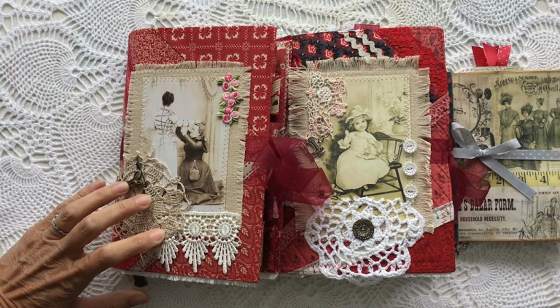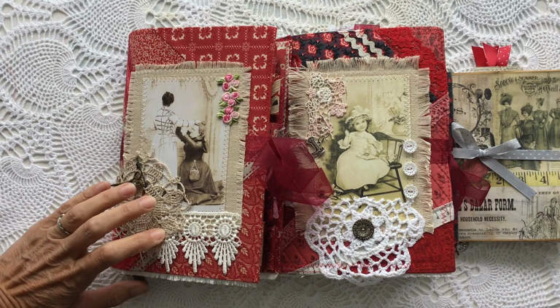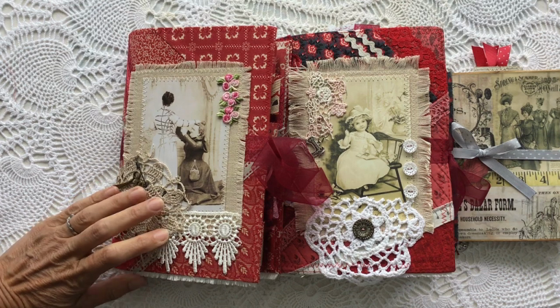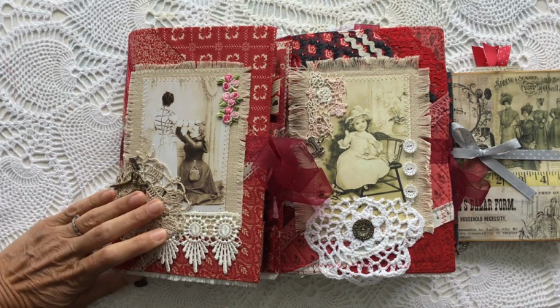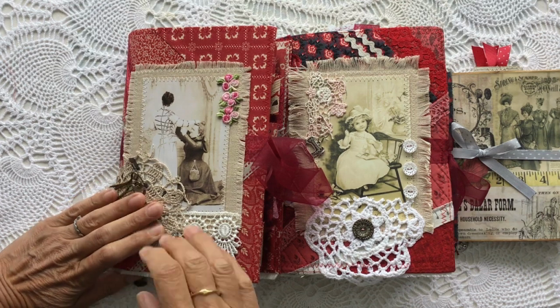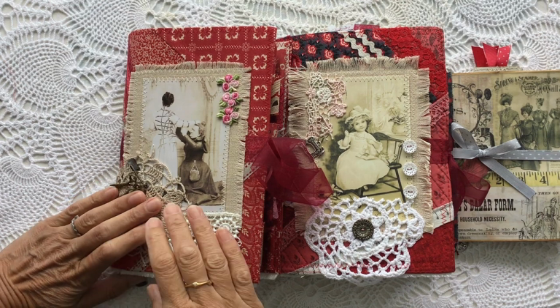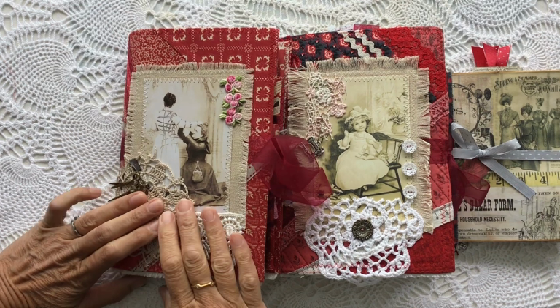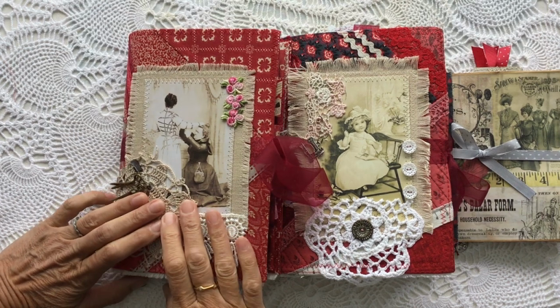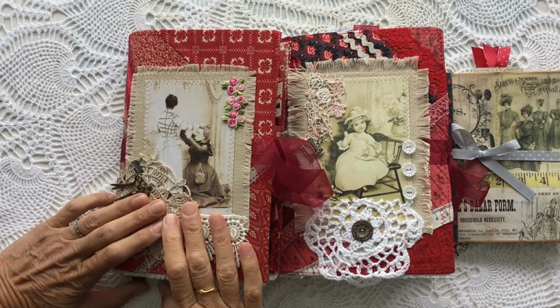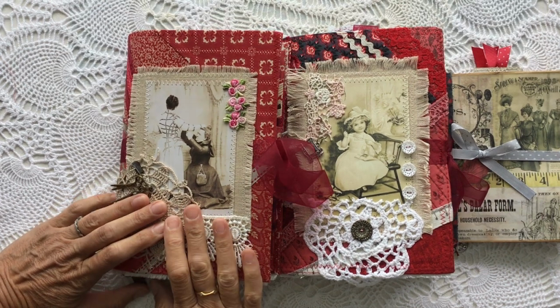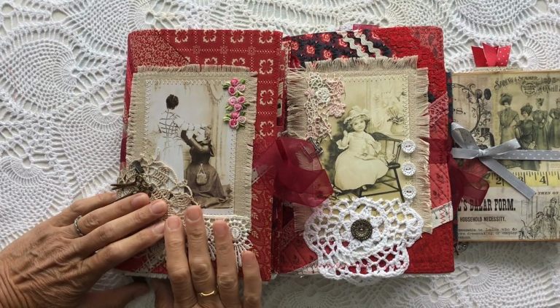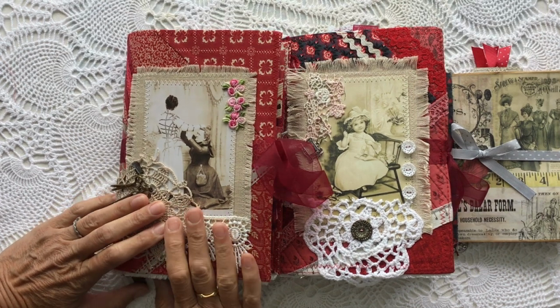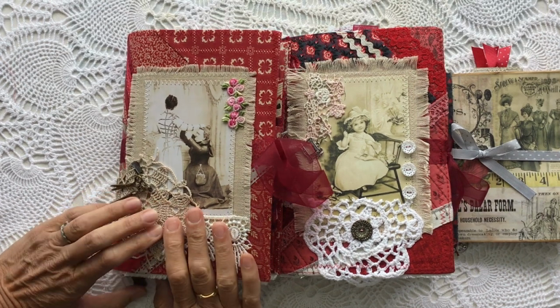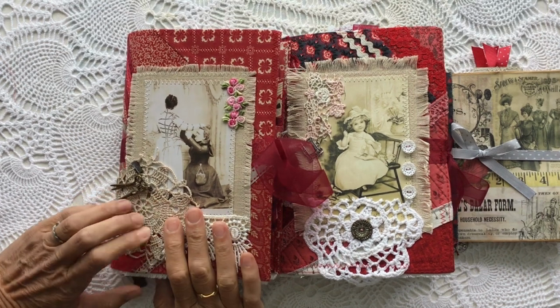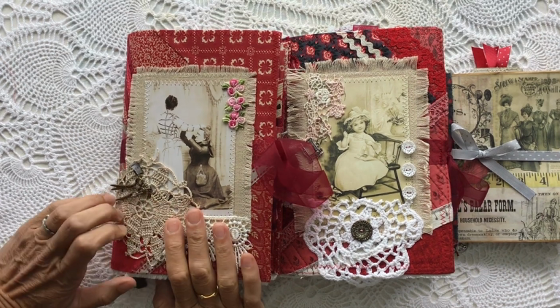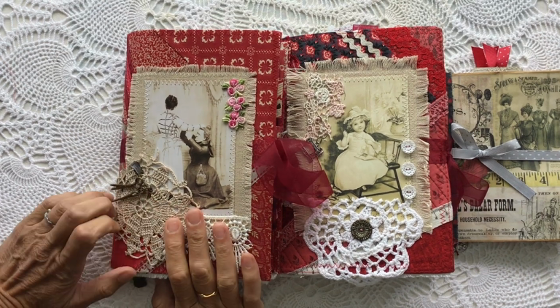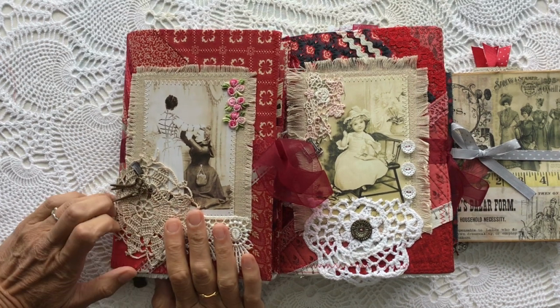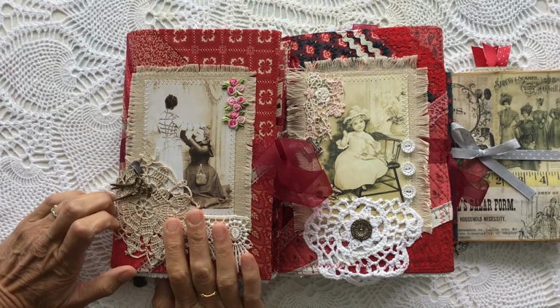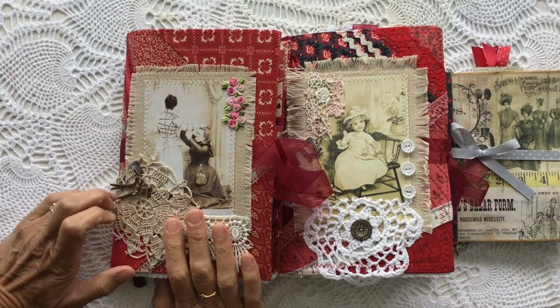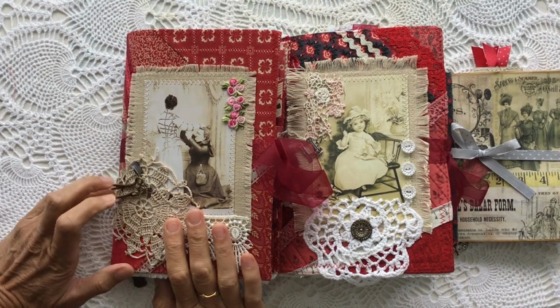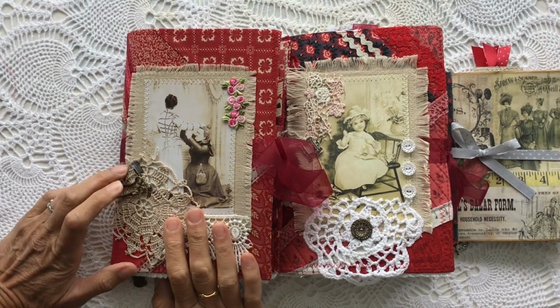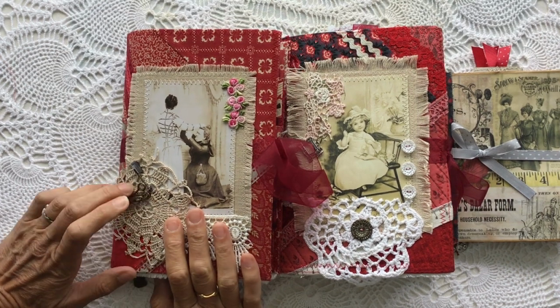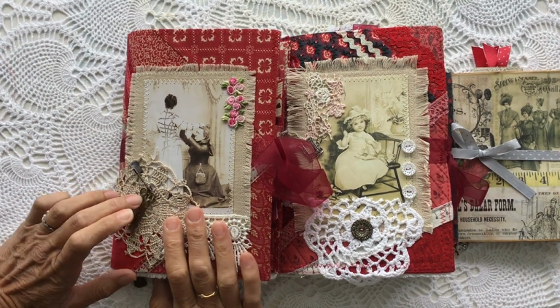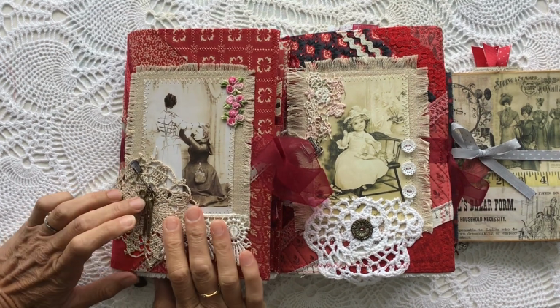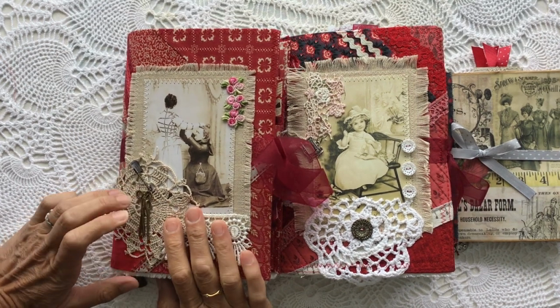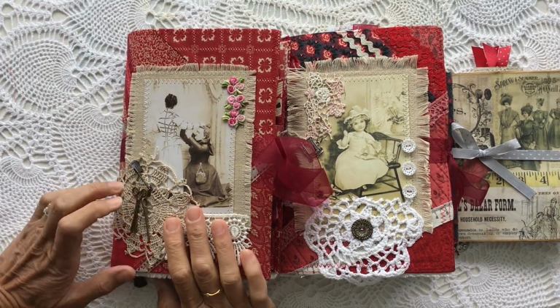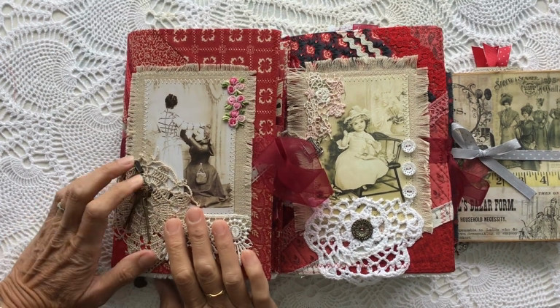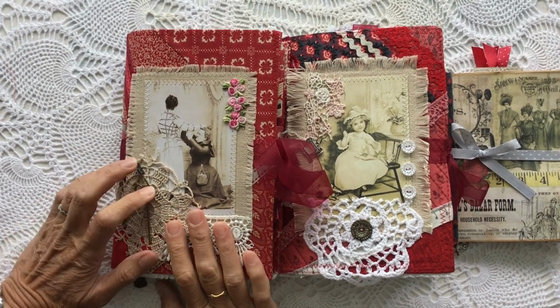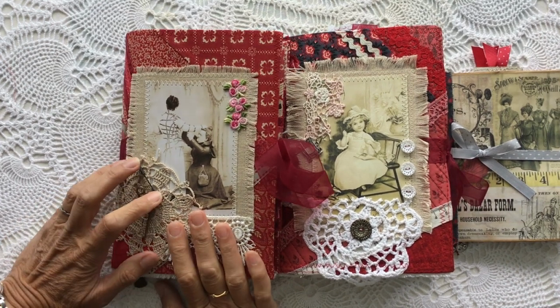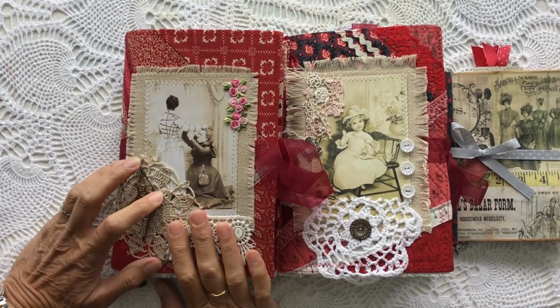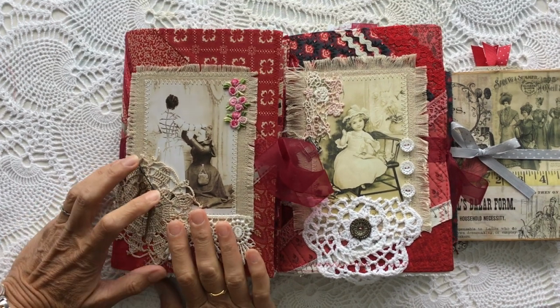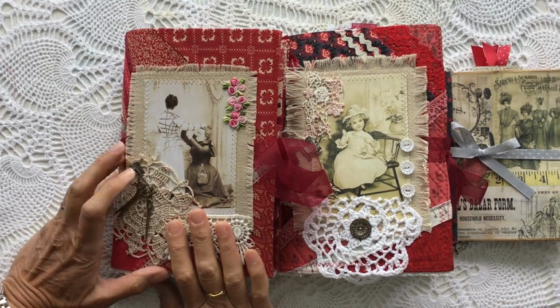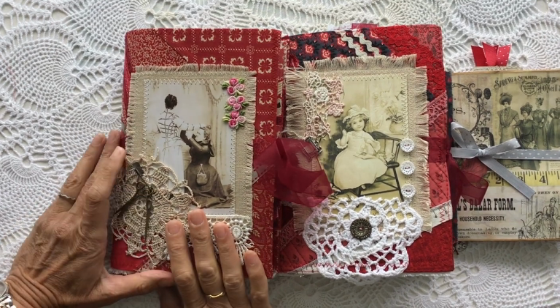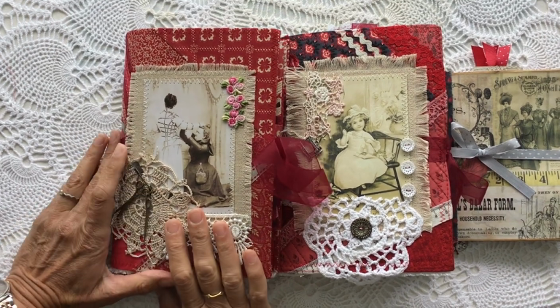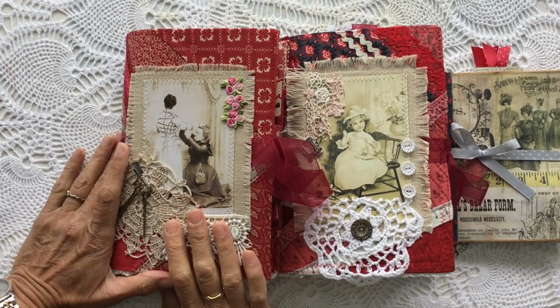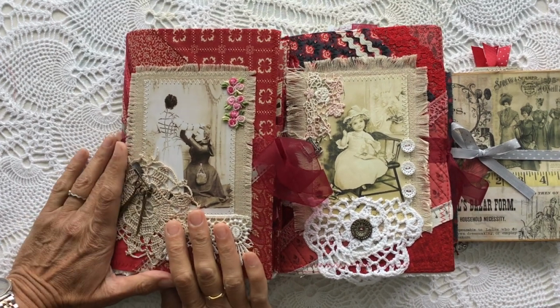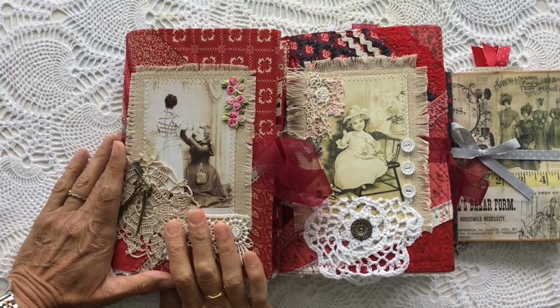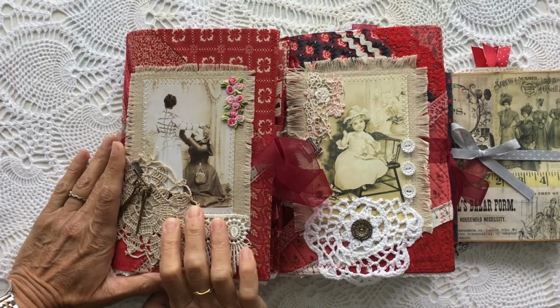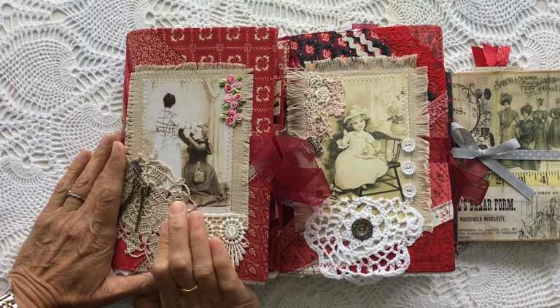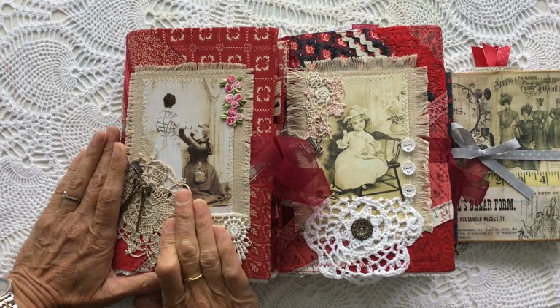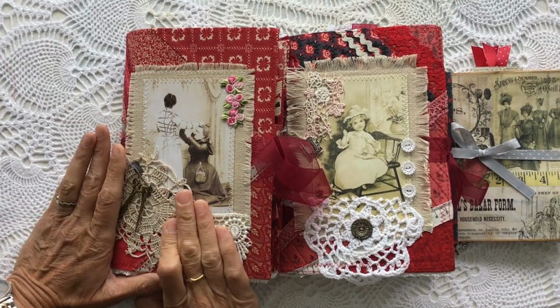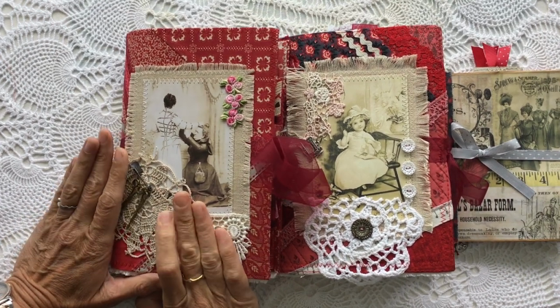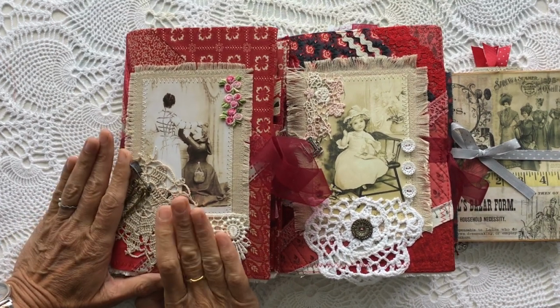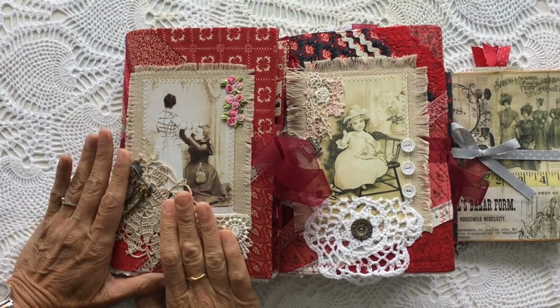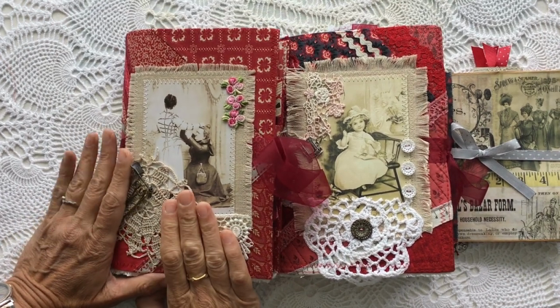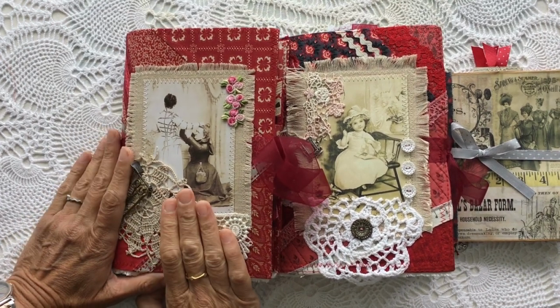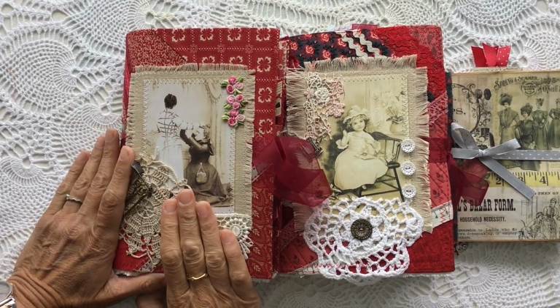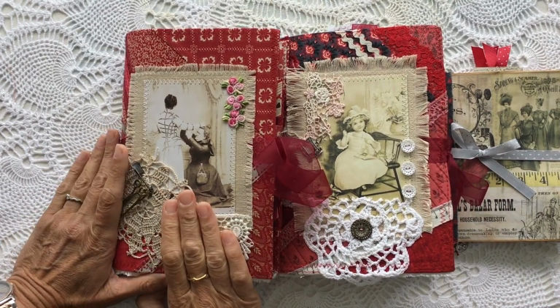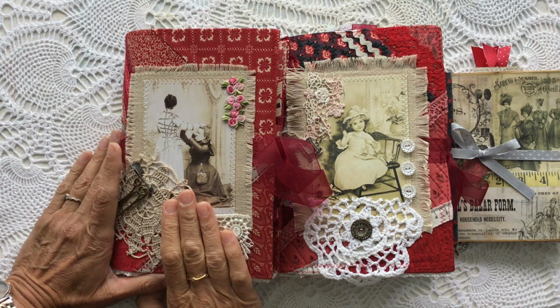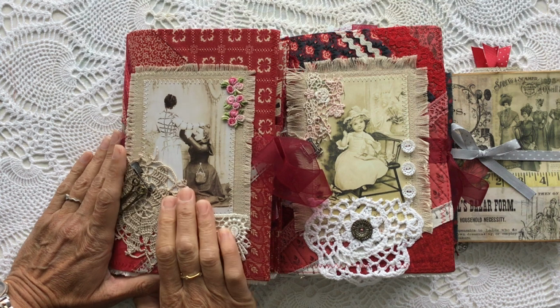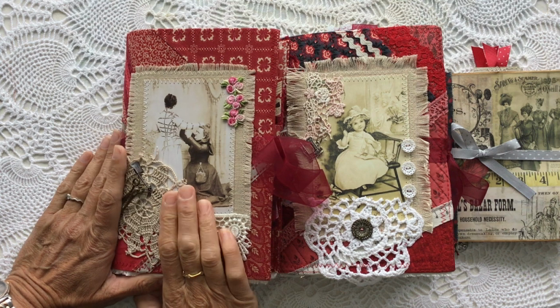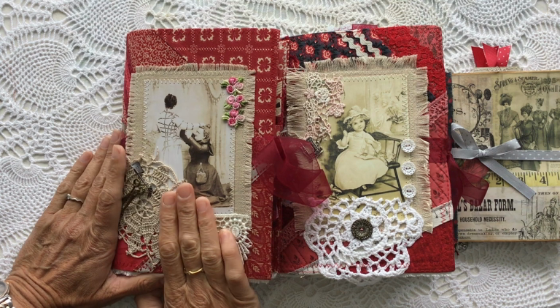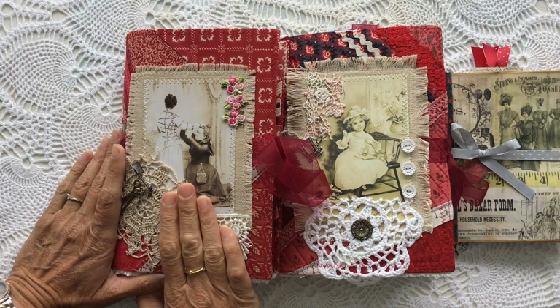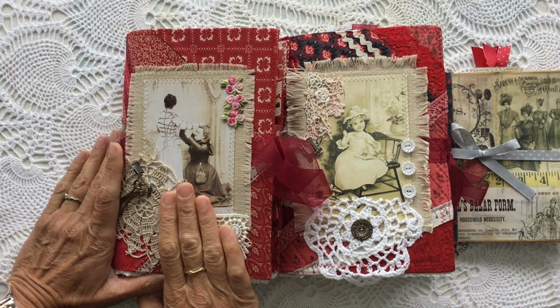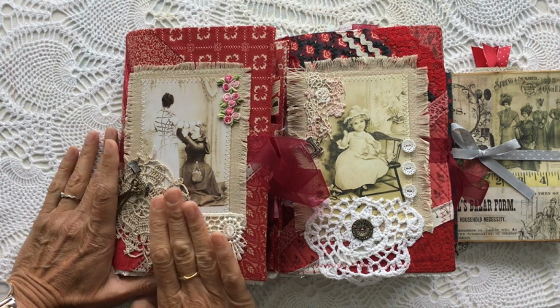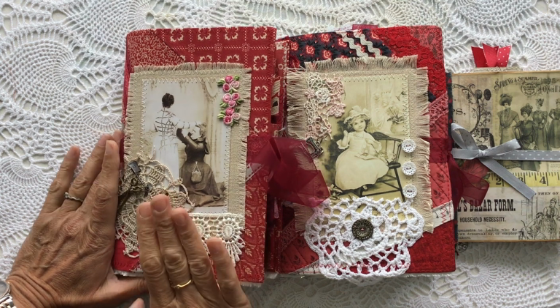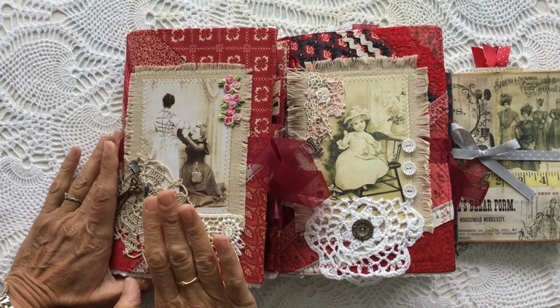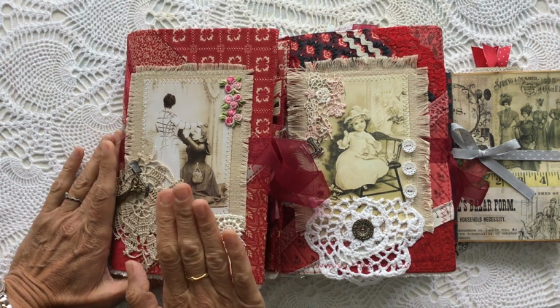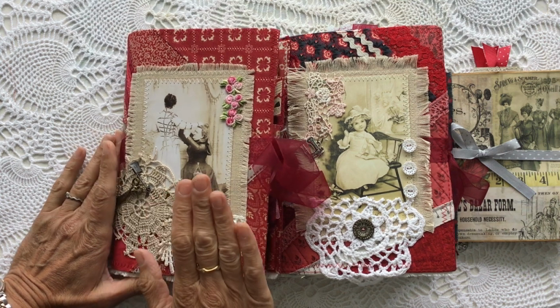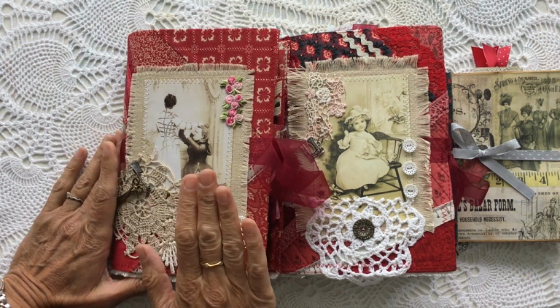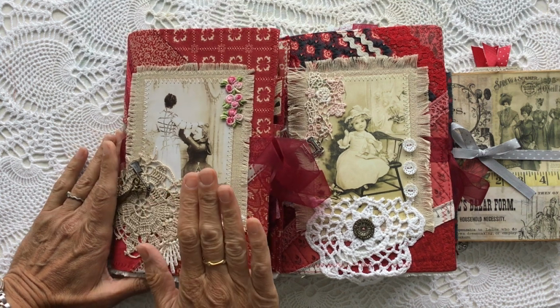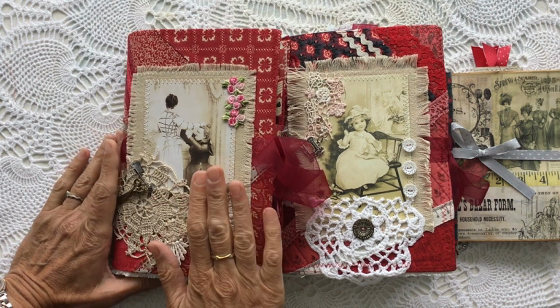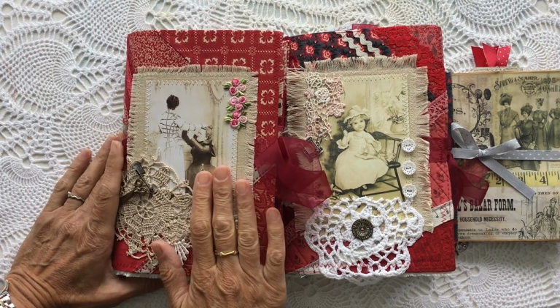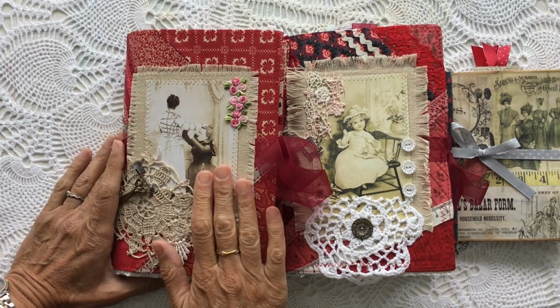Hello, good morning everybody. Thank you for coming to join me today. Today I wanted to share with you what I've been making.